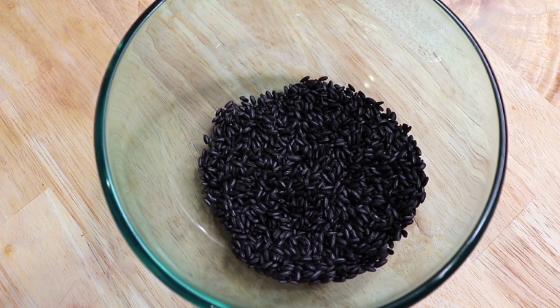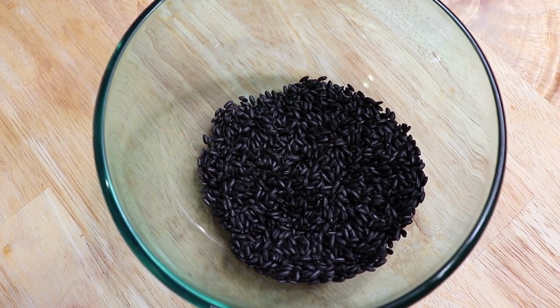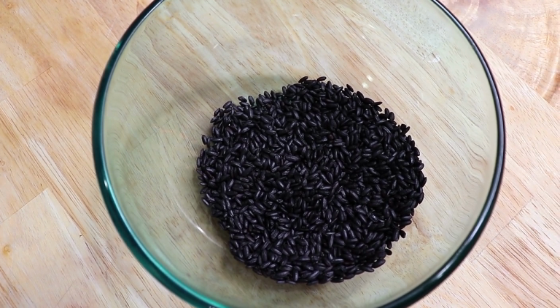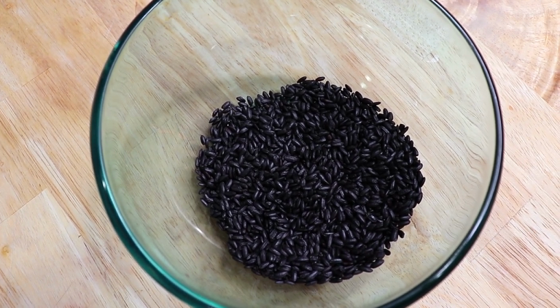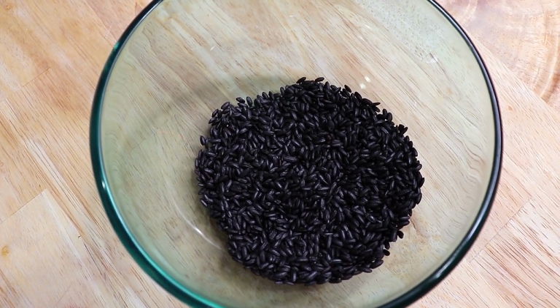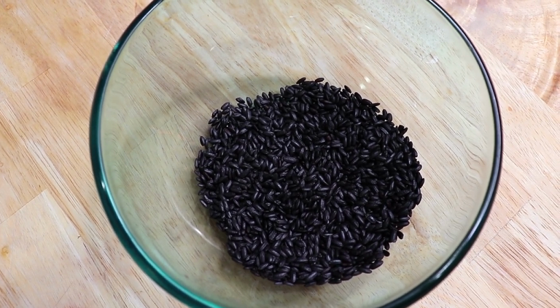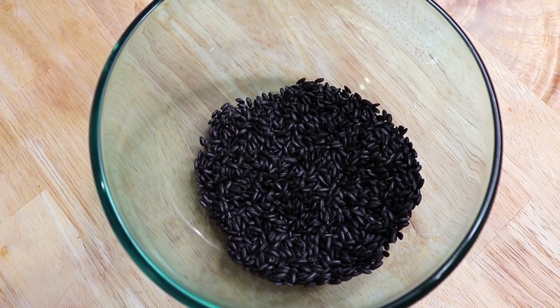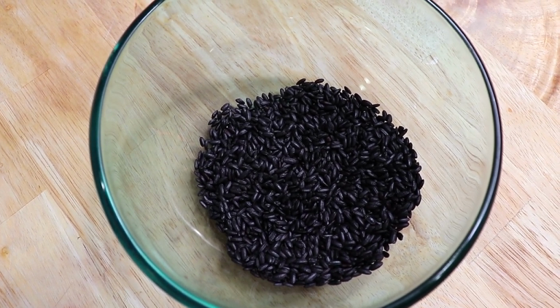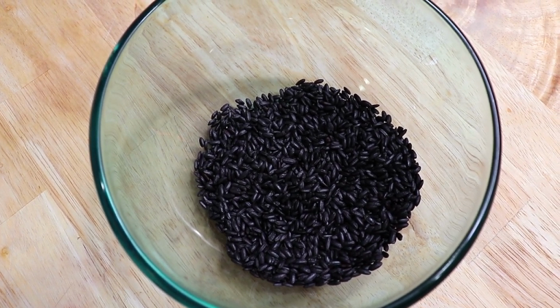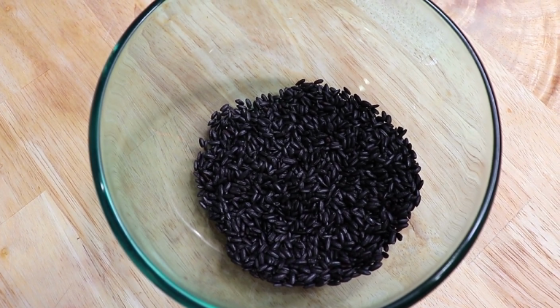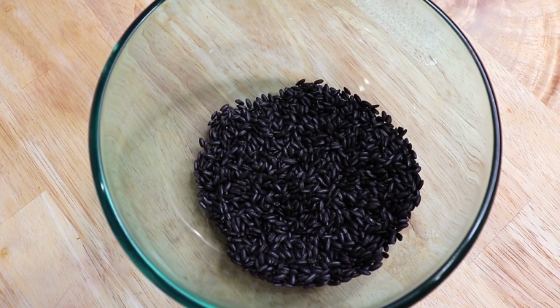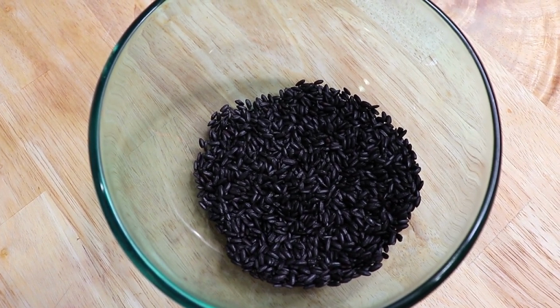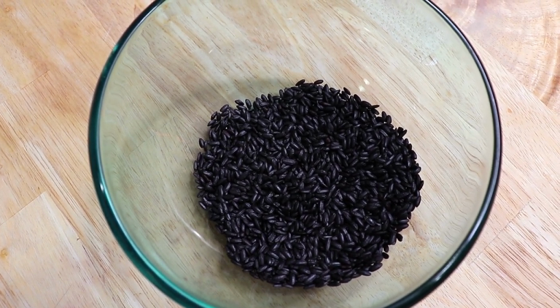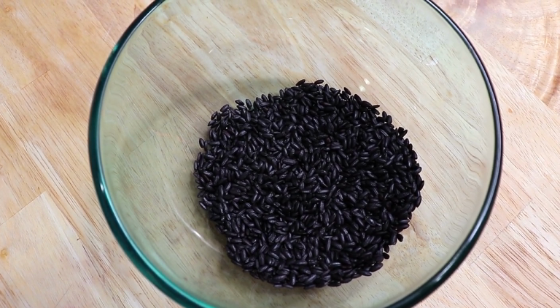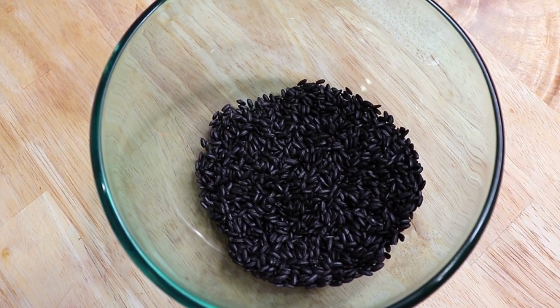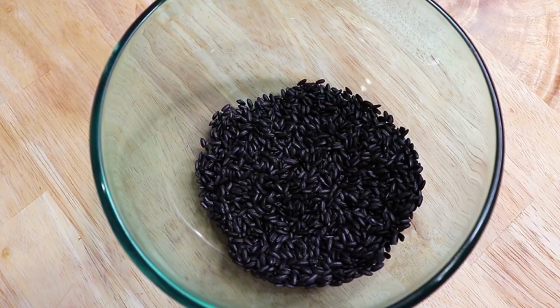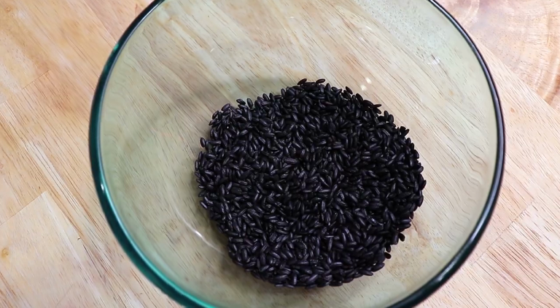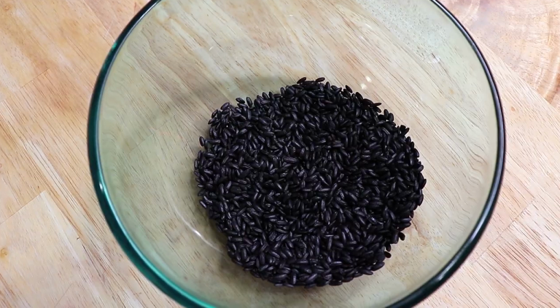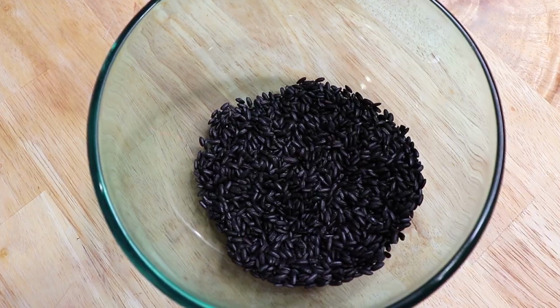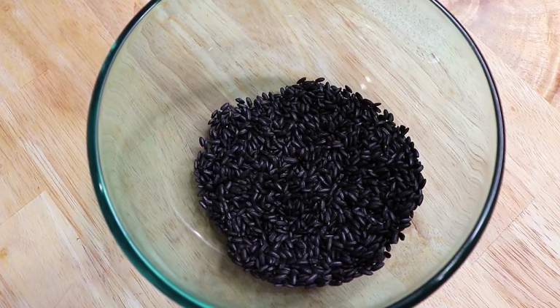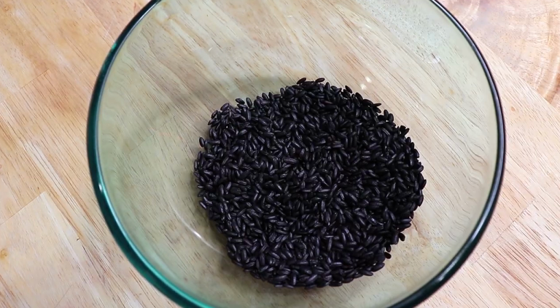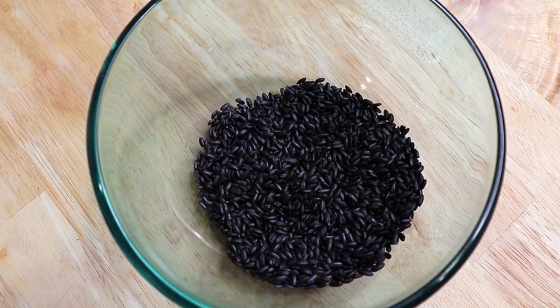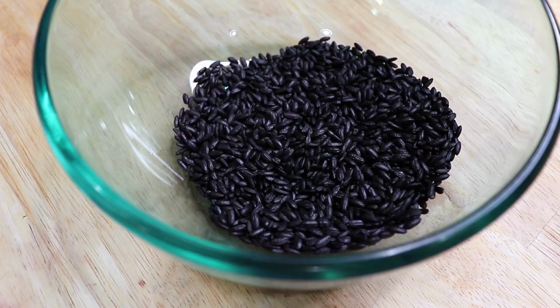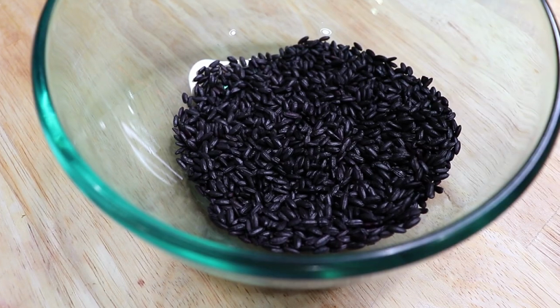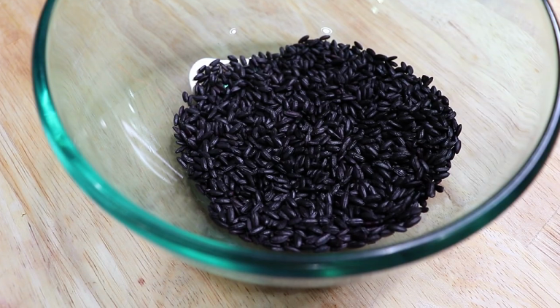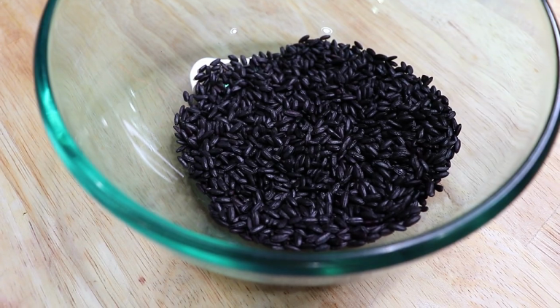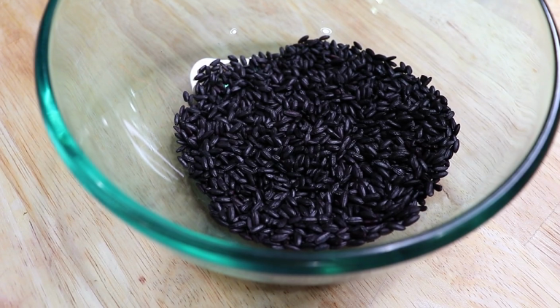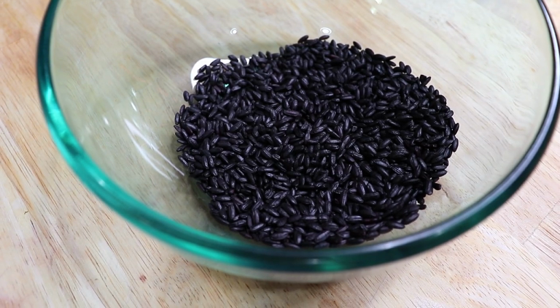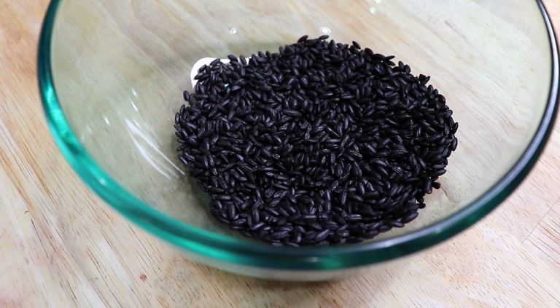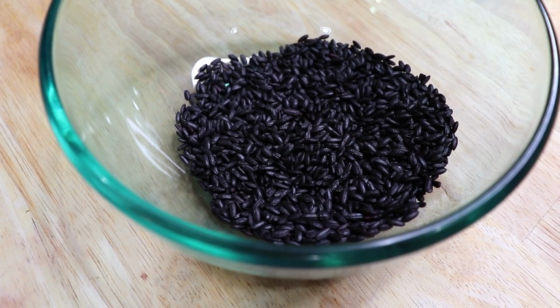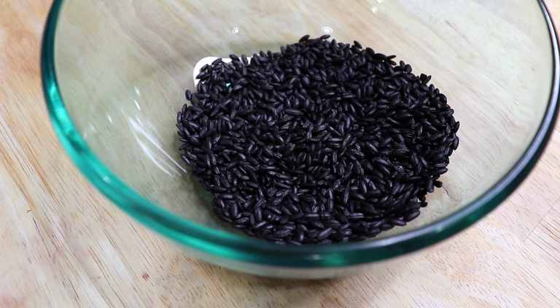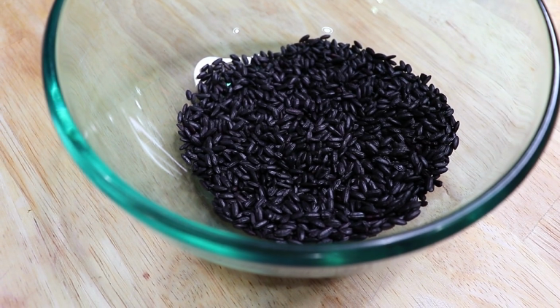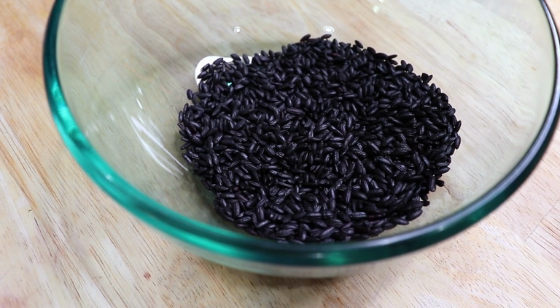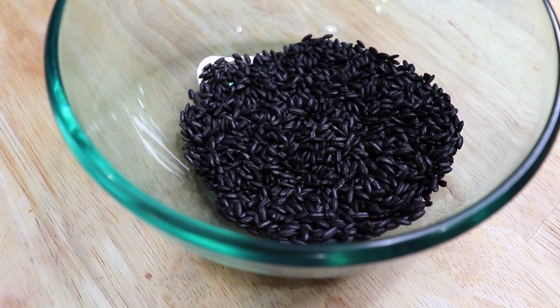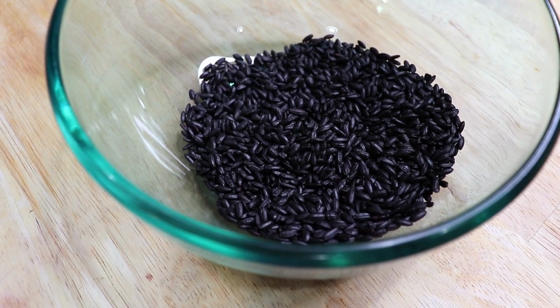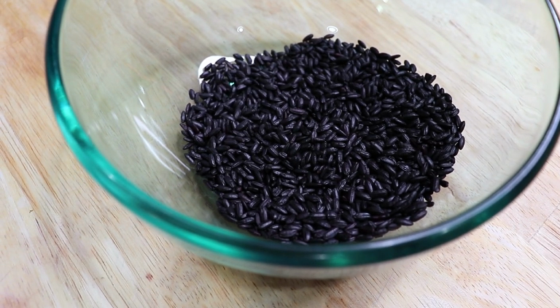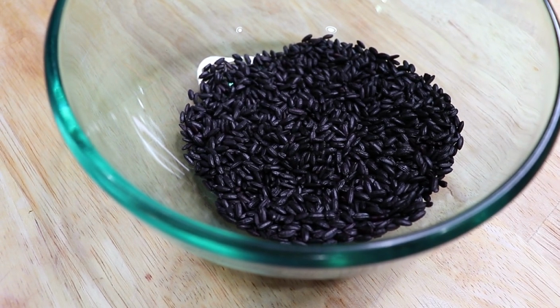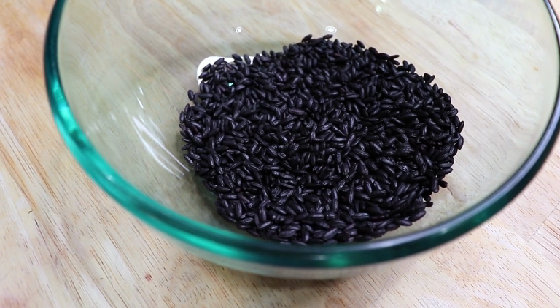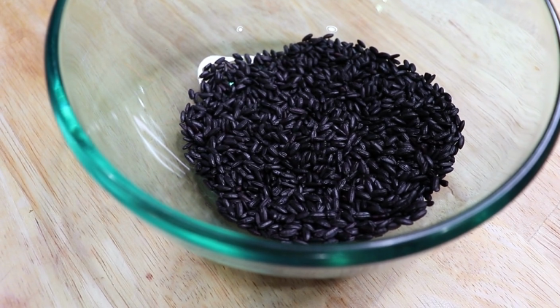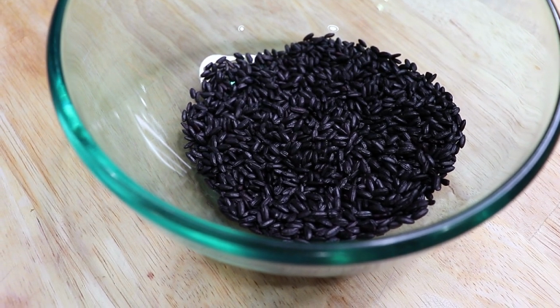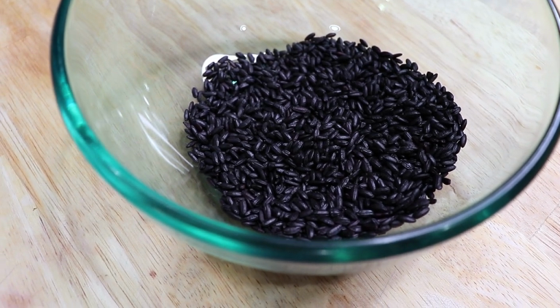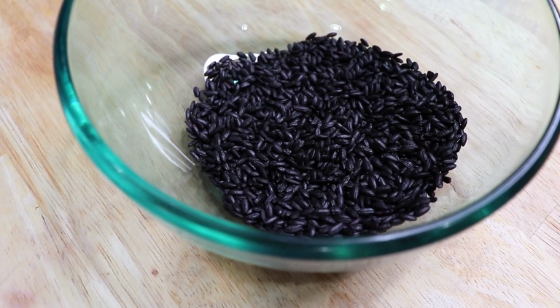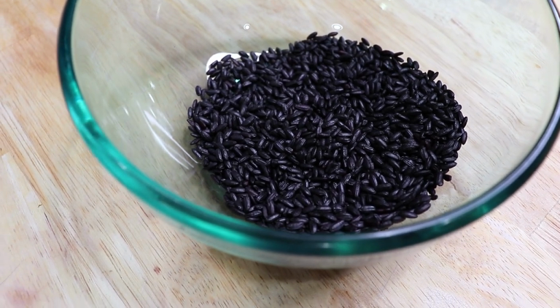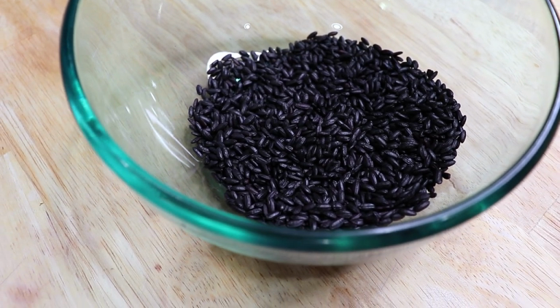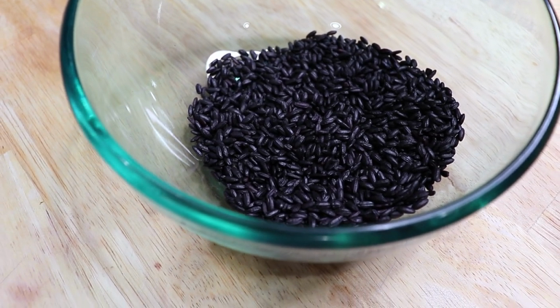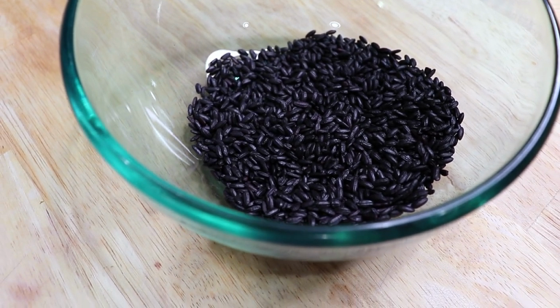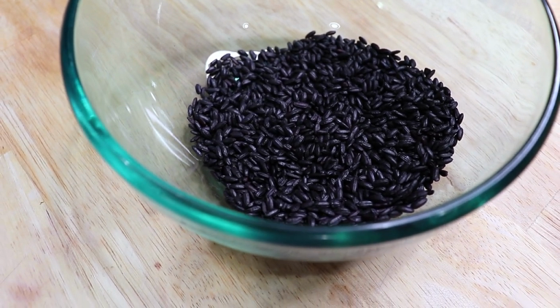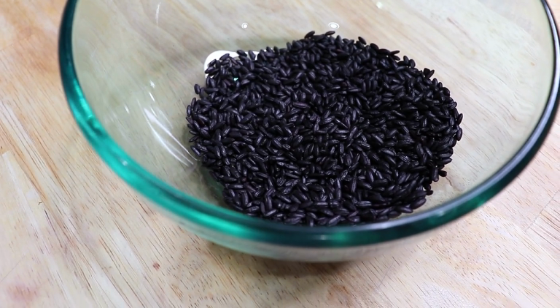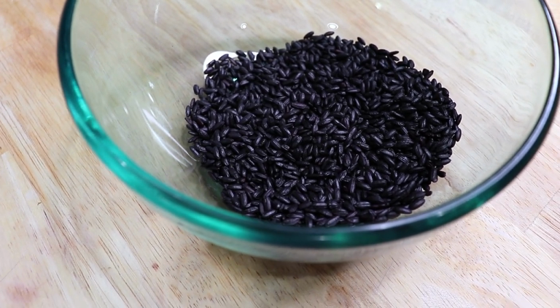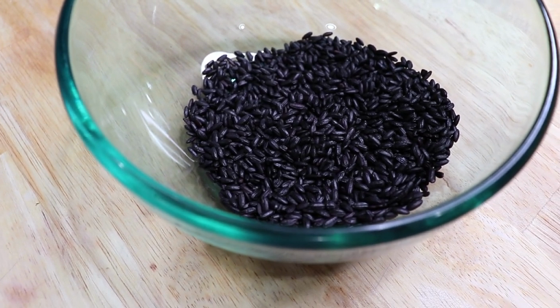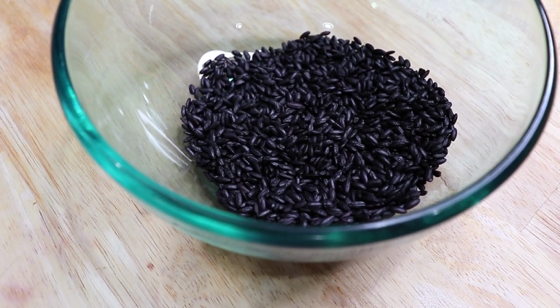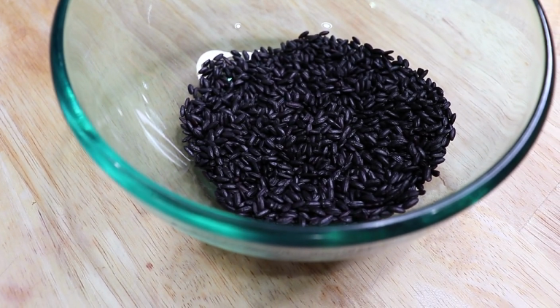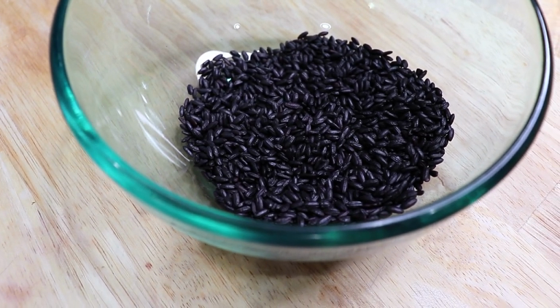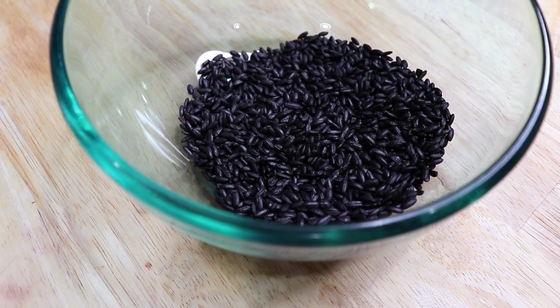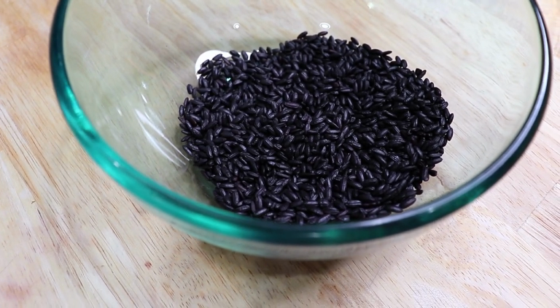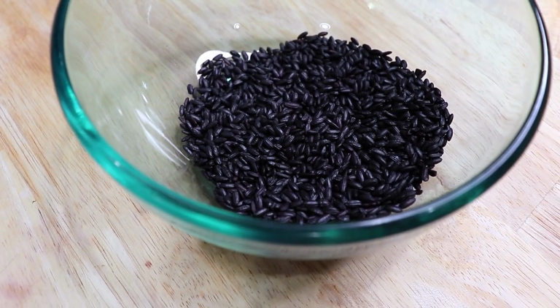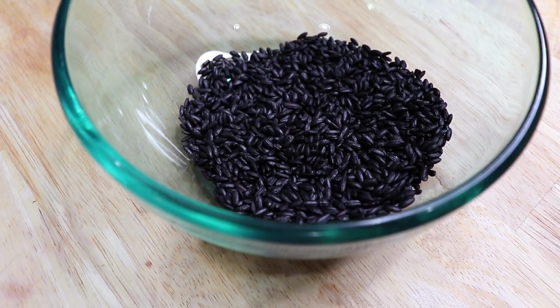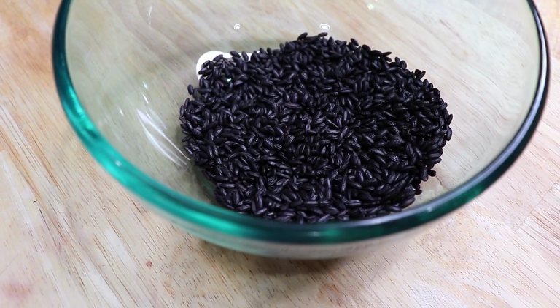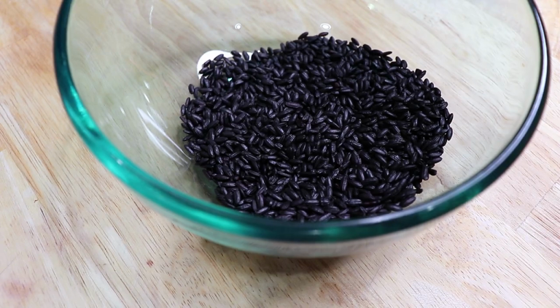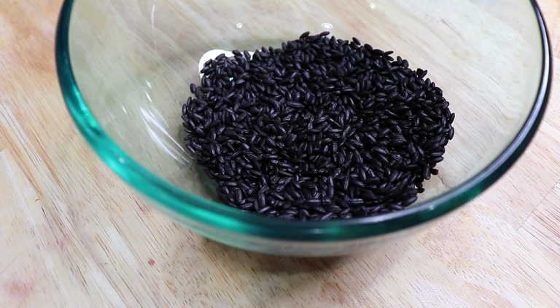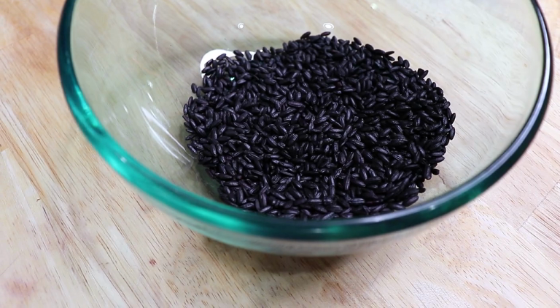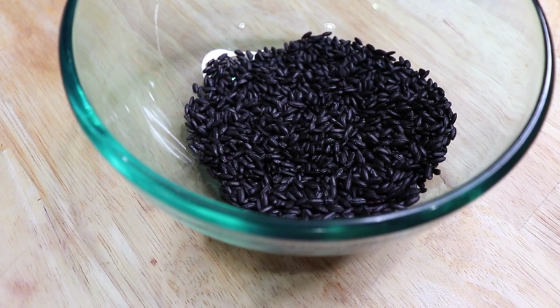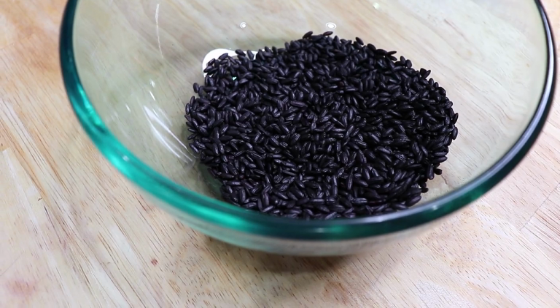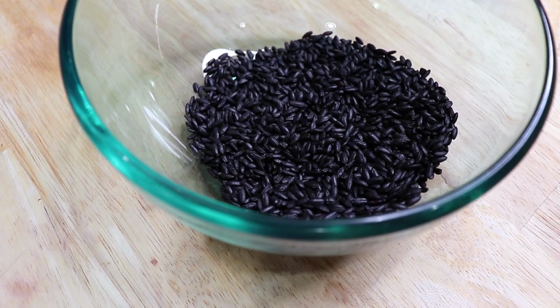So now that you have the backstory about black rice, I'm going to show you how I make it and how I apply it to my hair. So without further ado, let's get started.